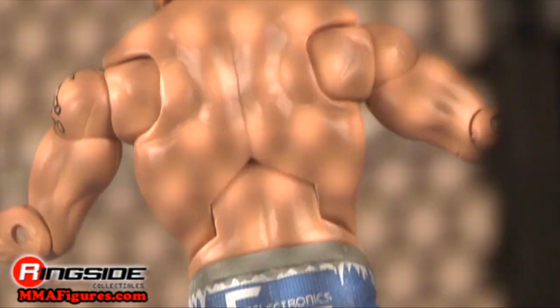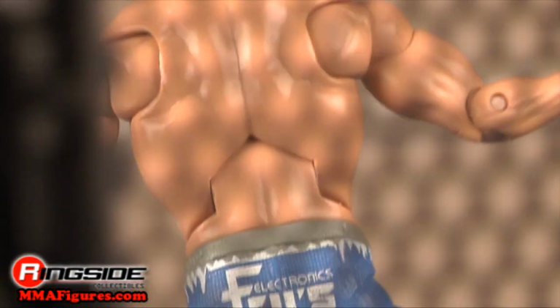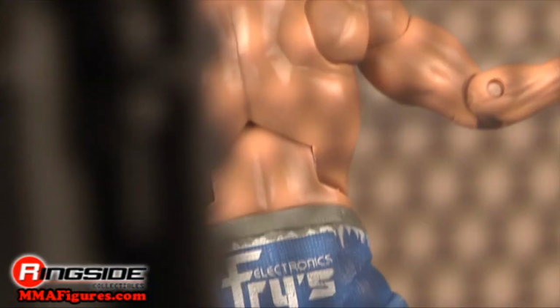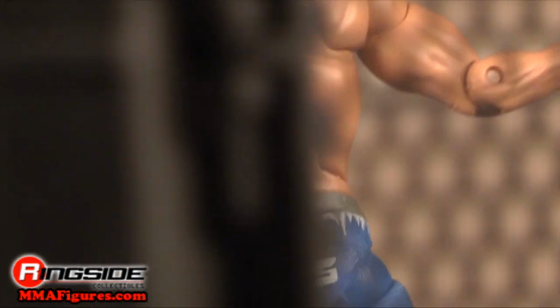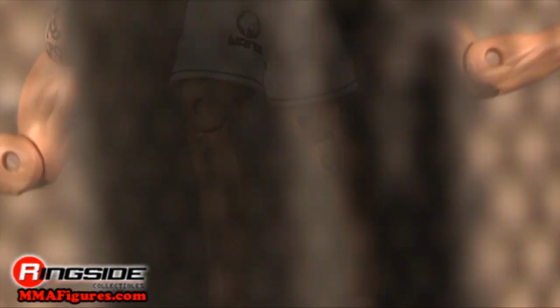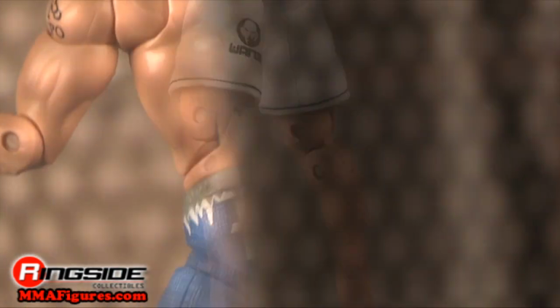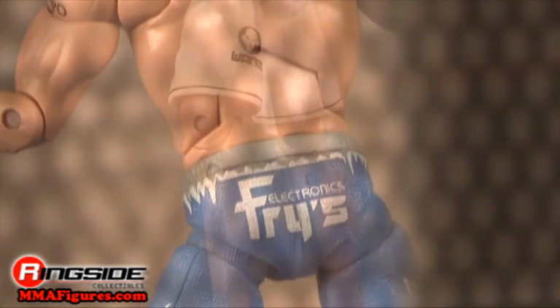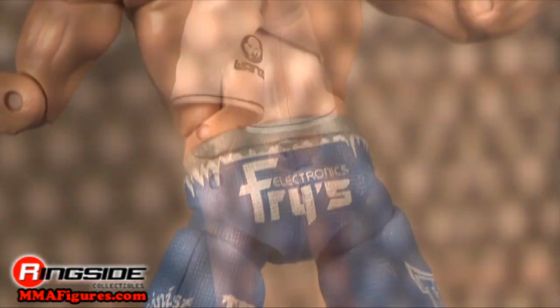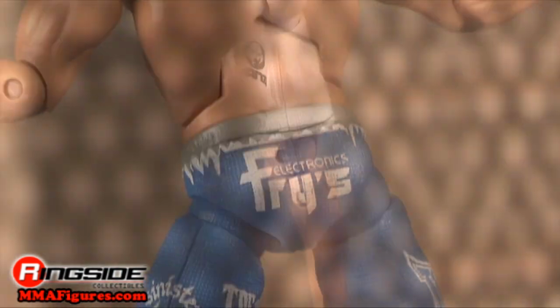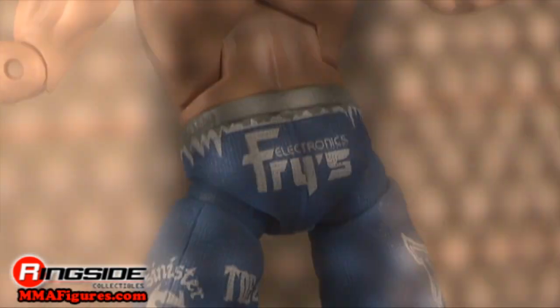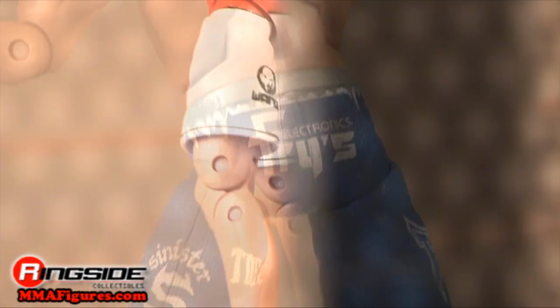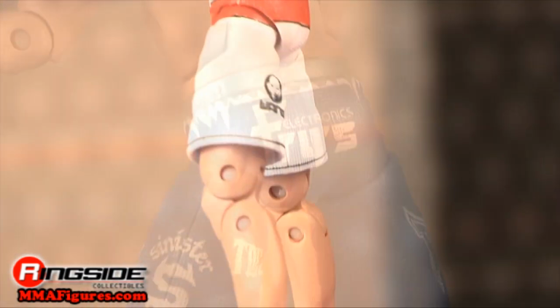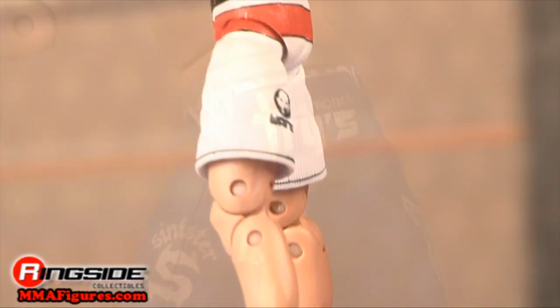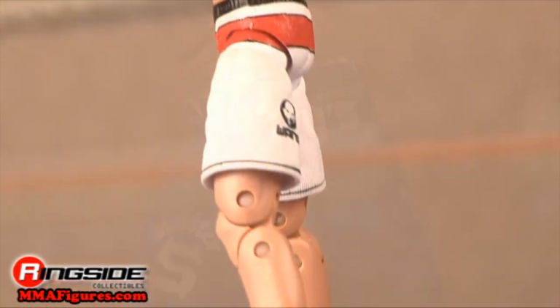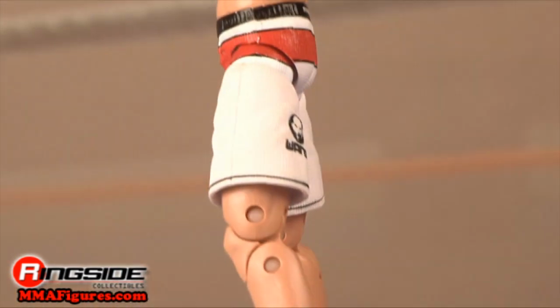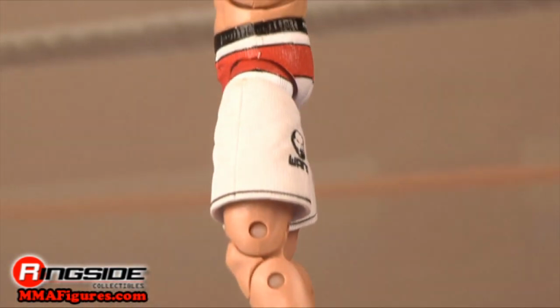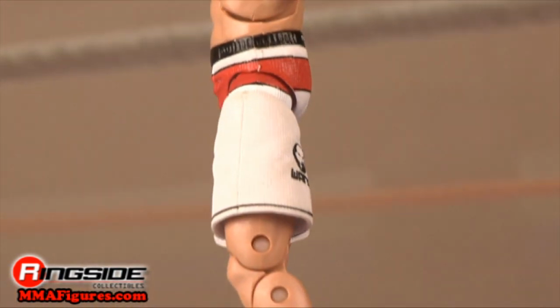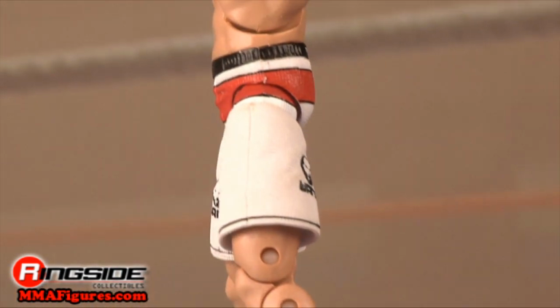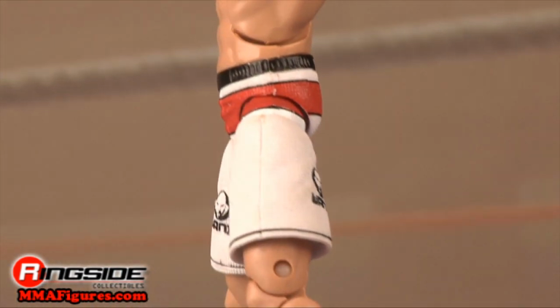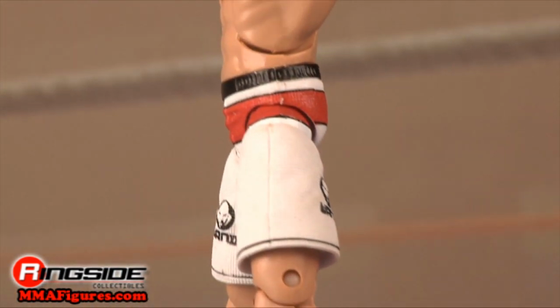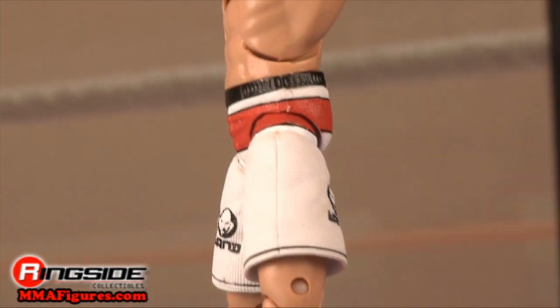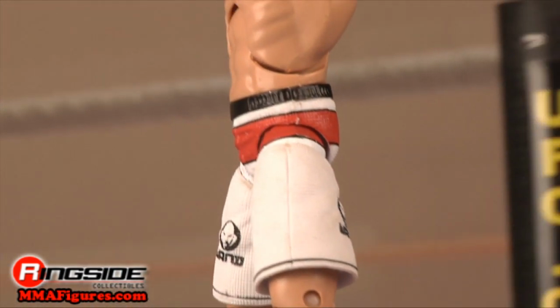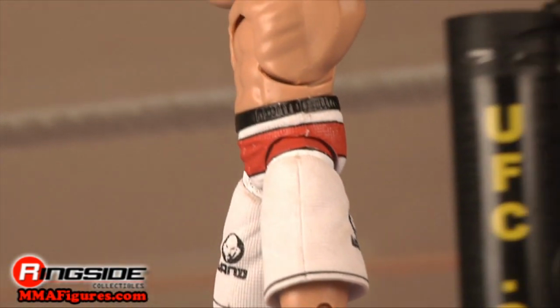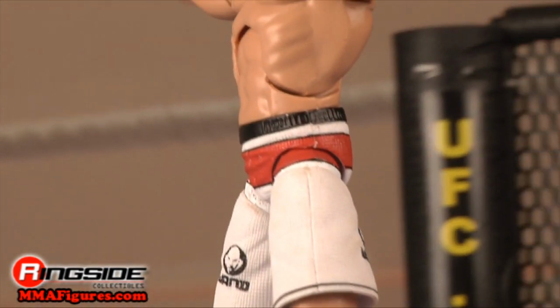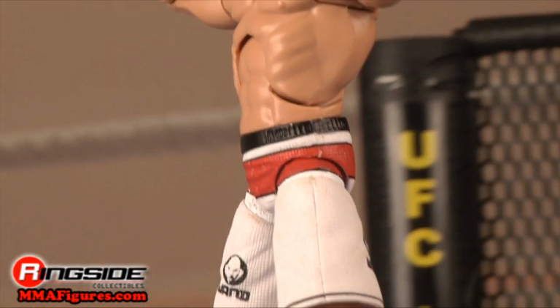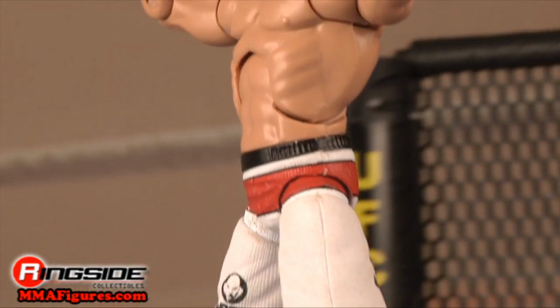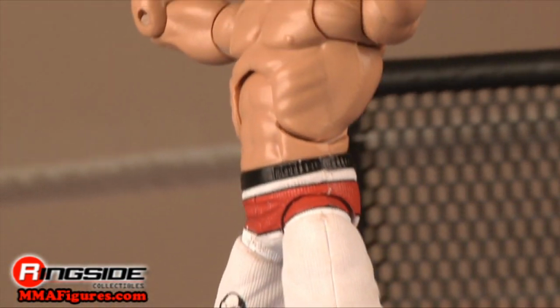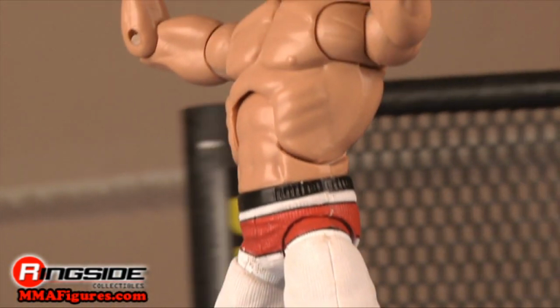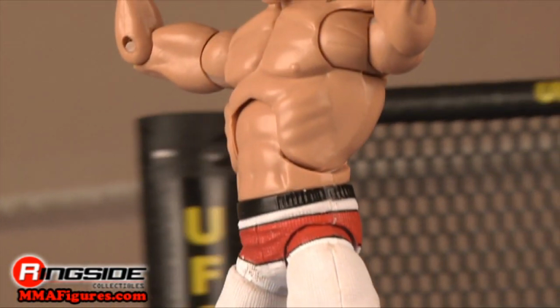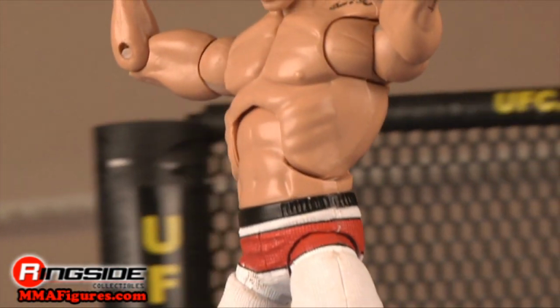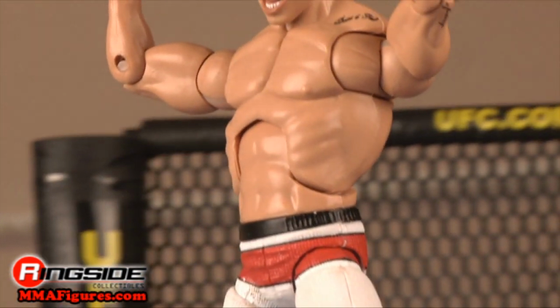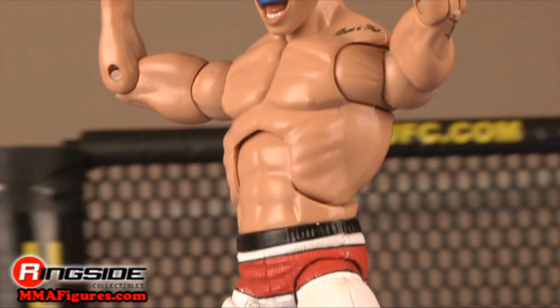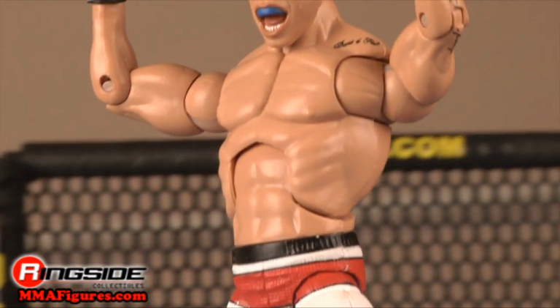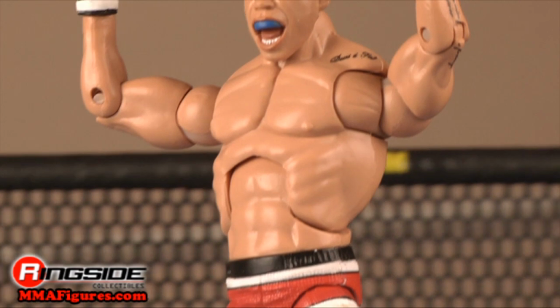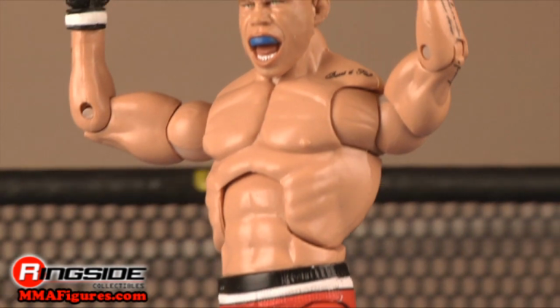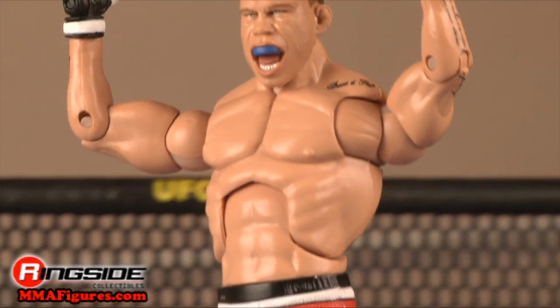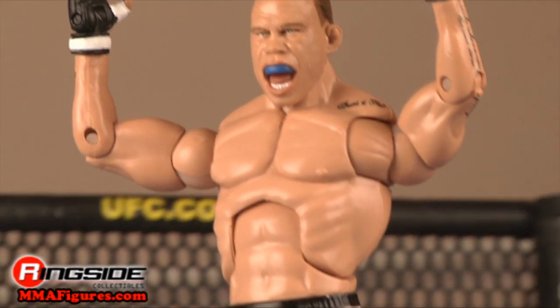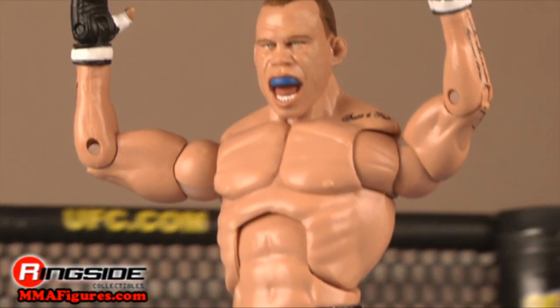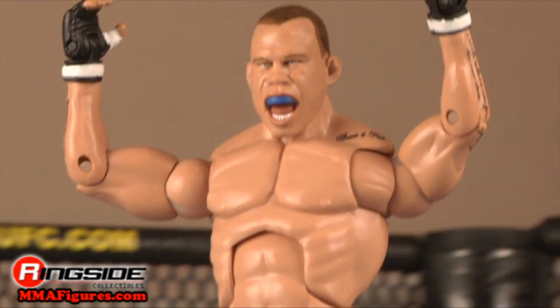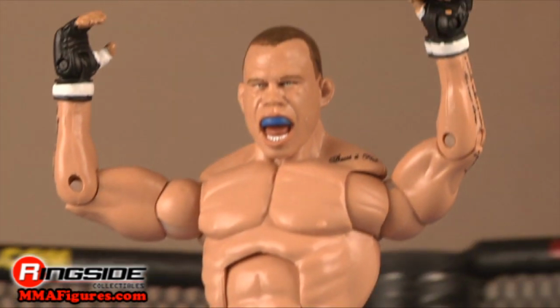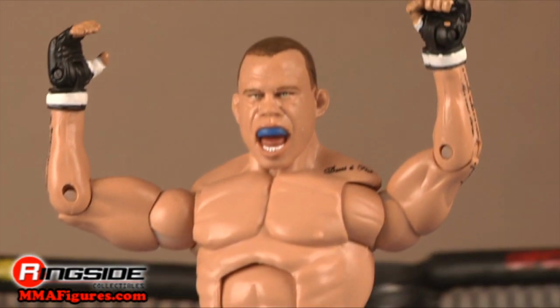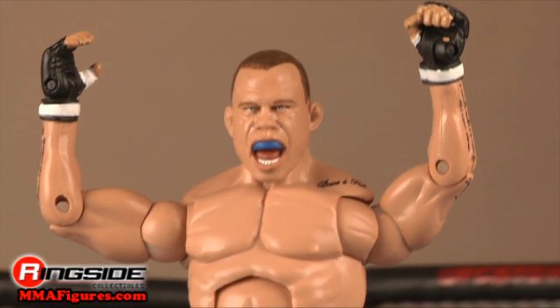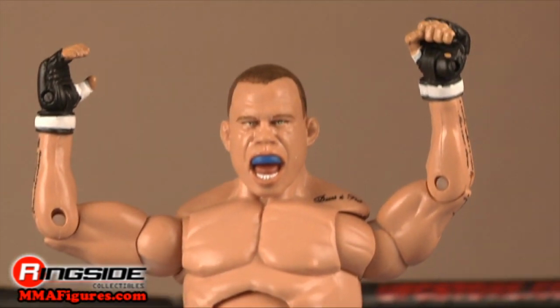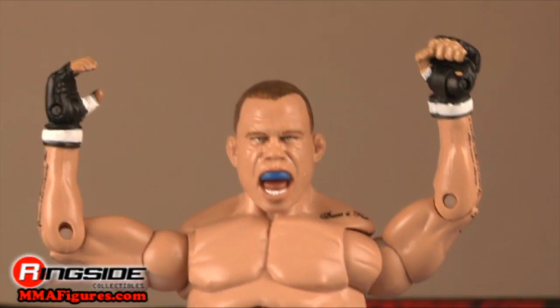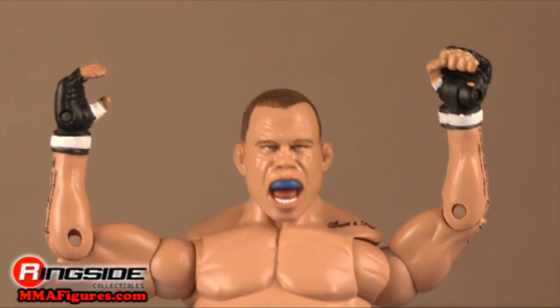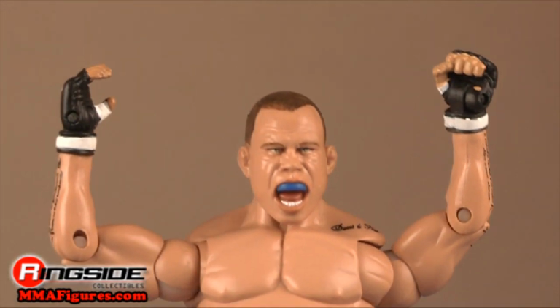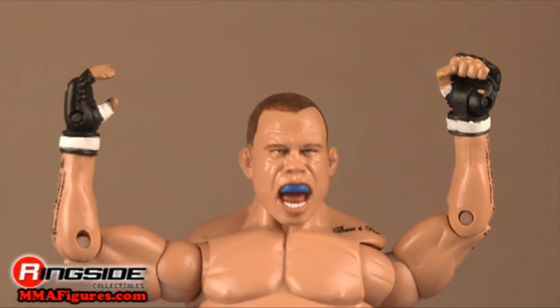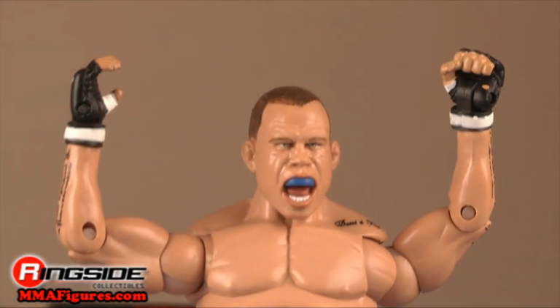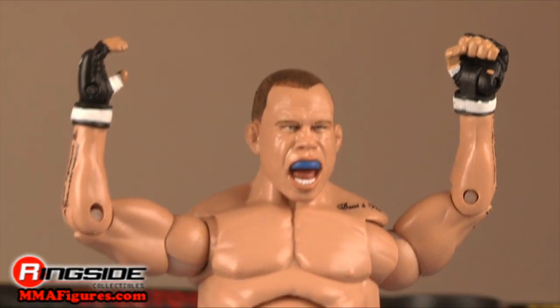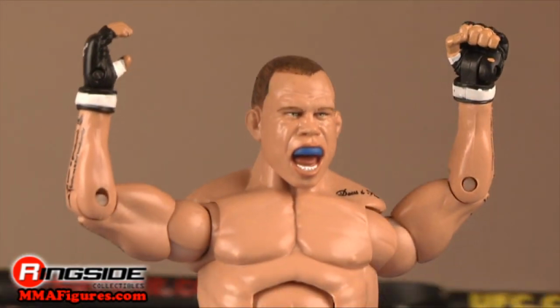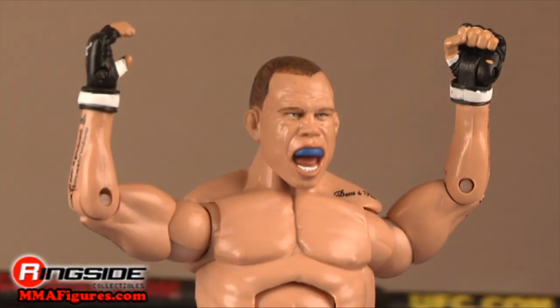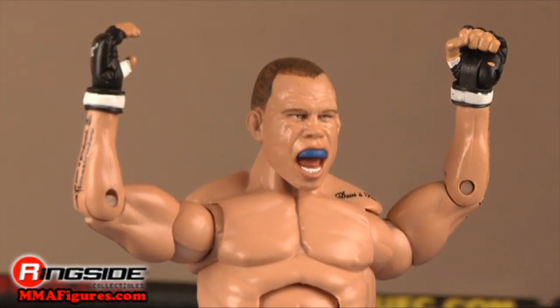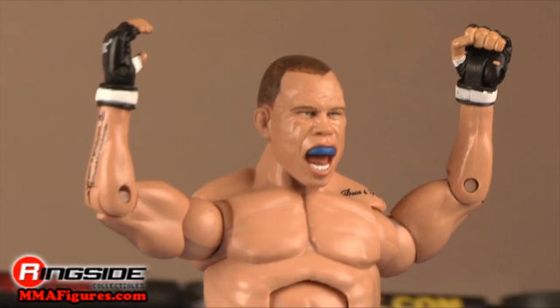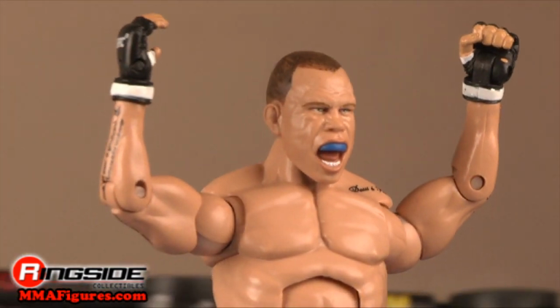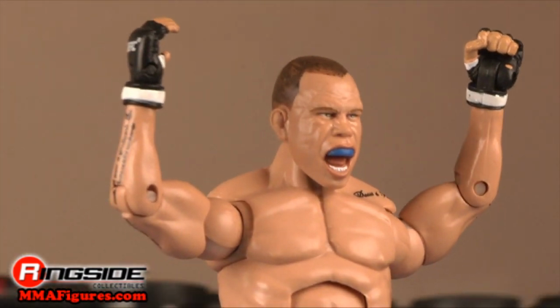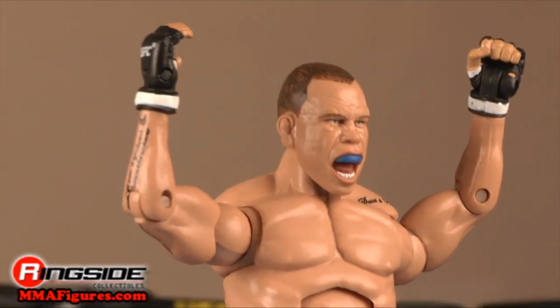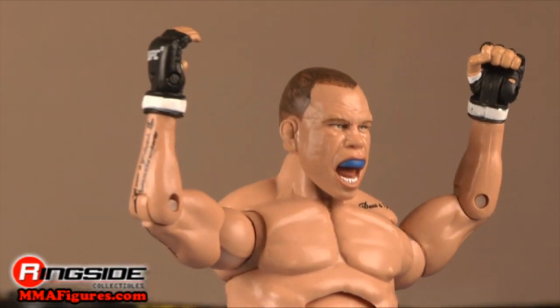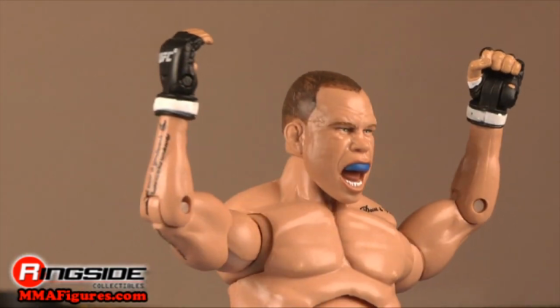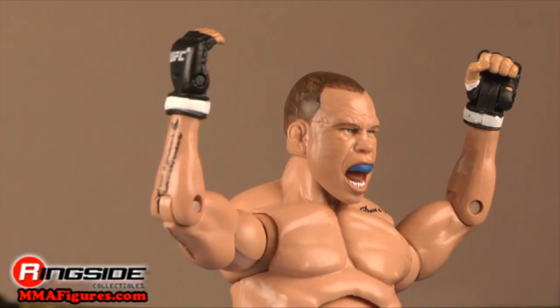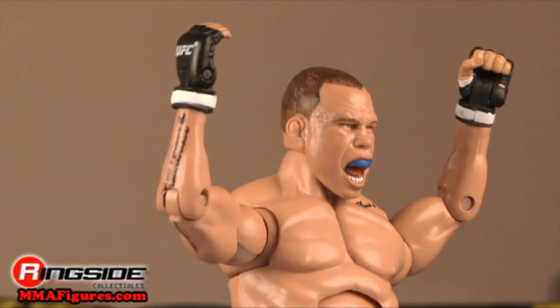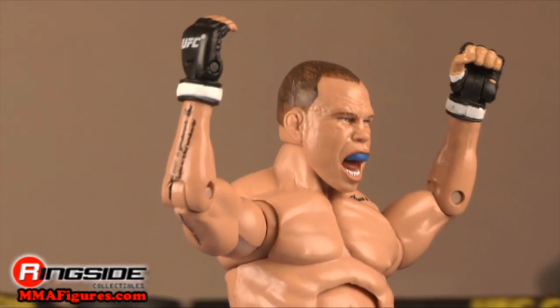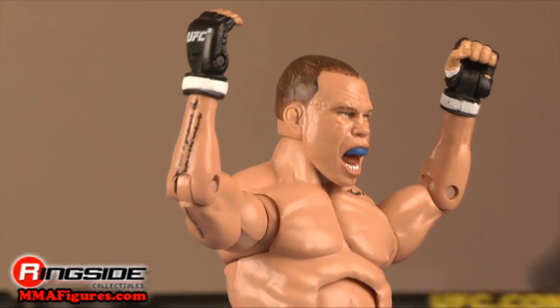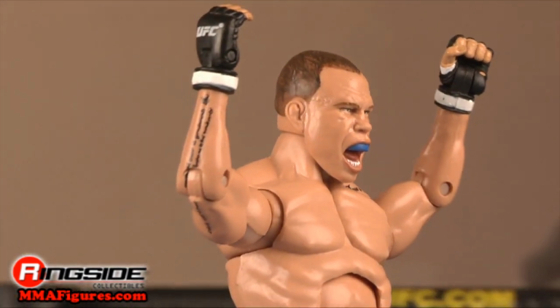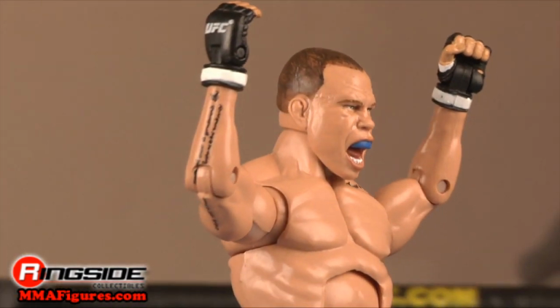Check out Ringside Collectibles at MMAFigures.com for the latest in mixed martial arts action figures.